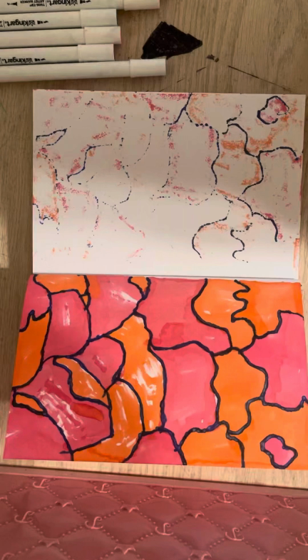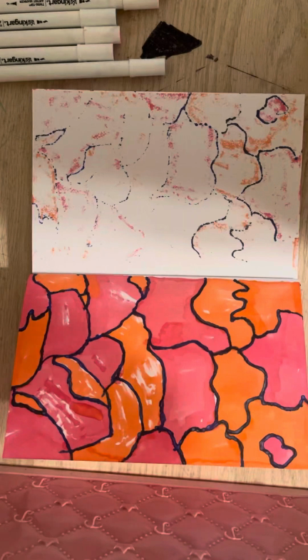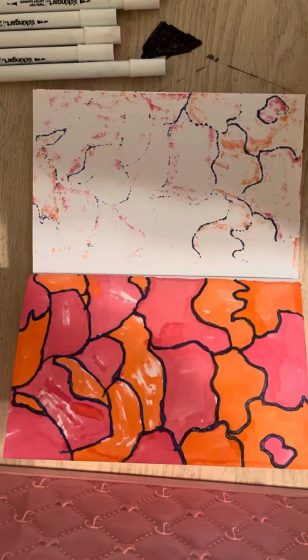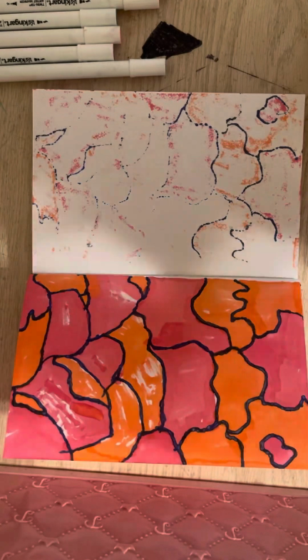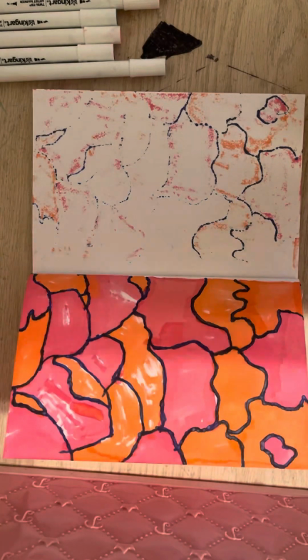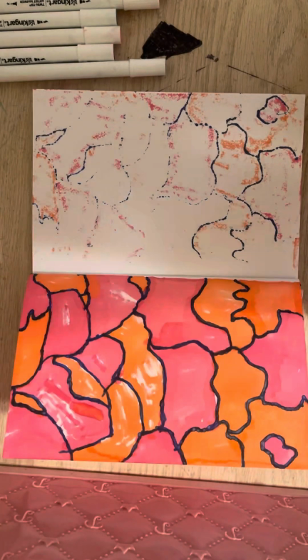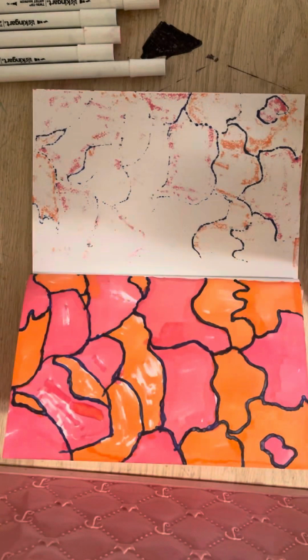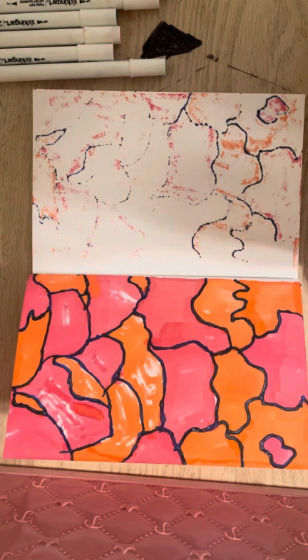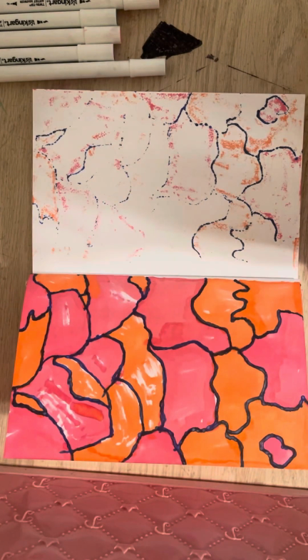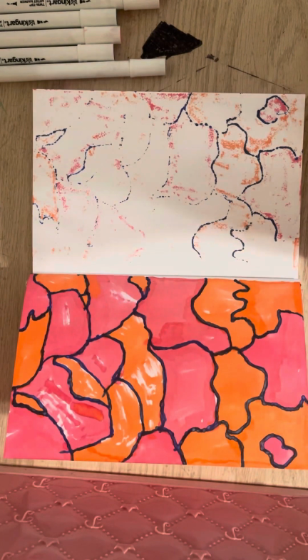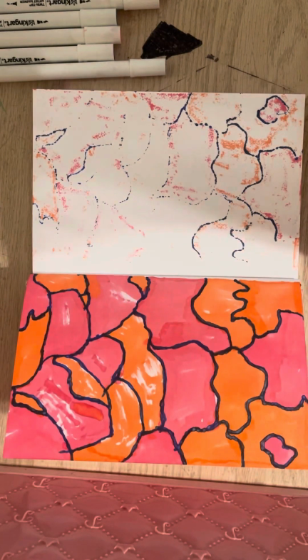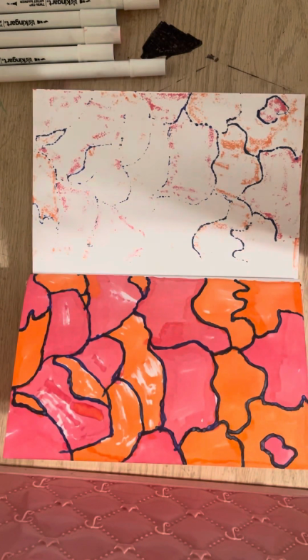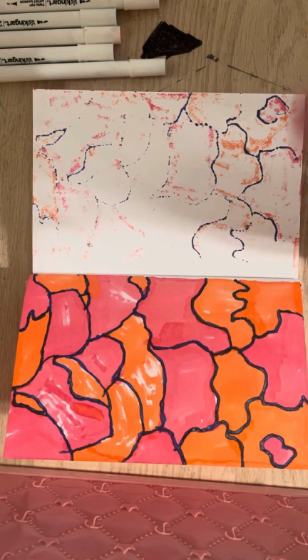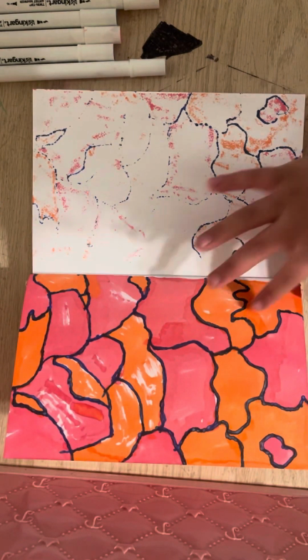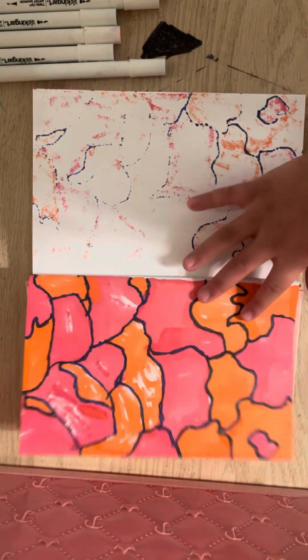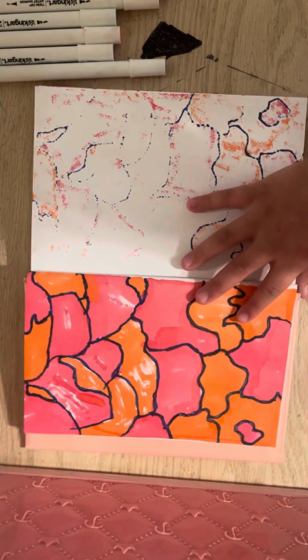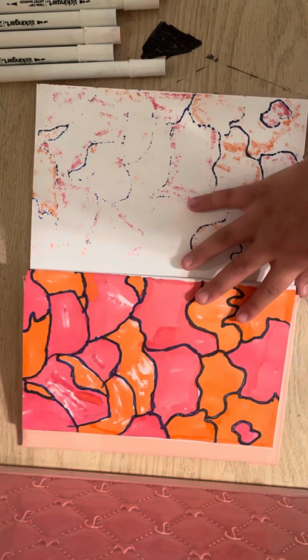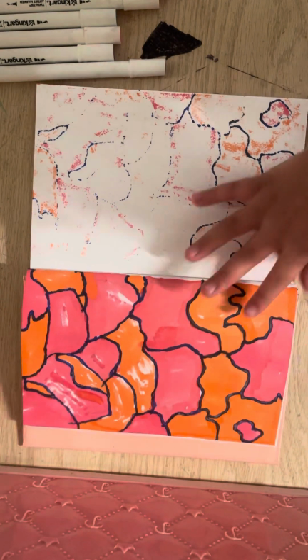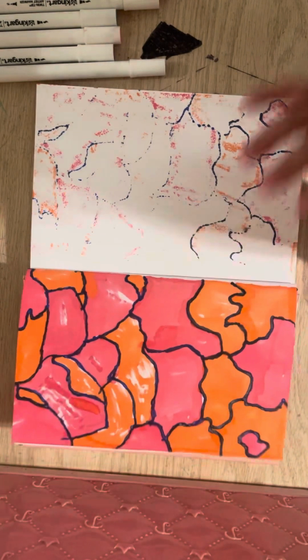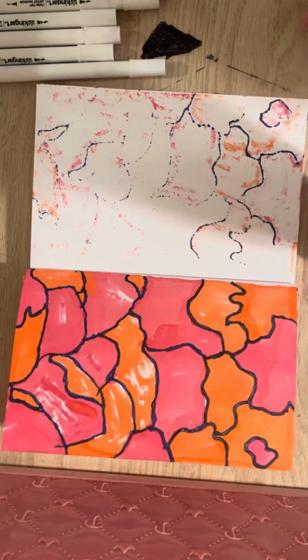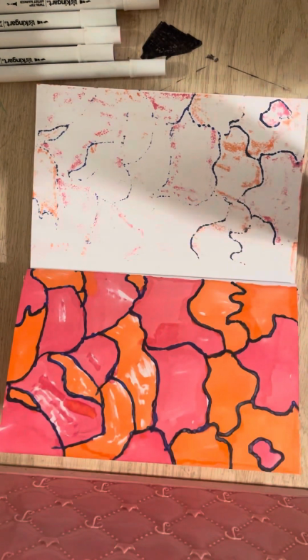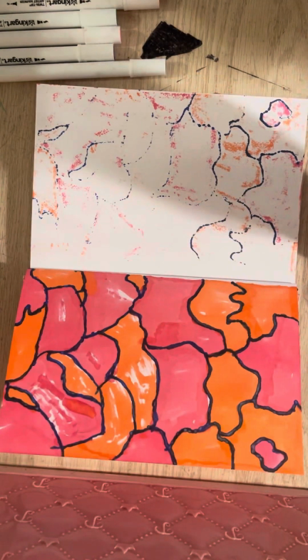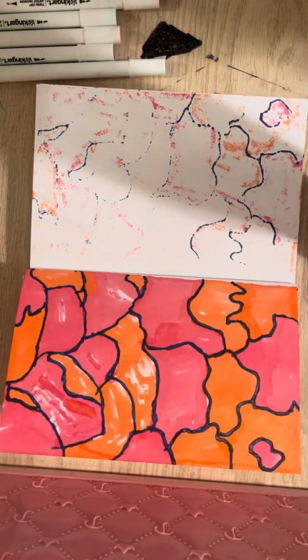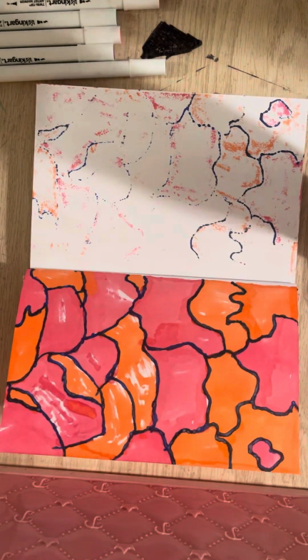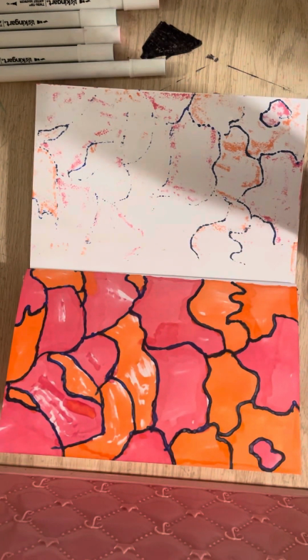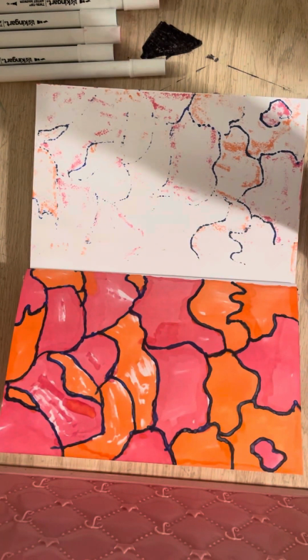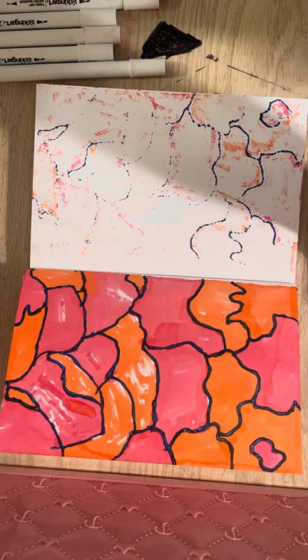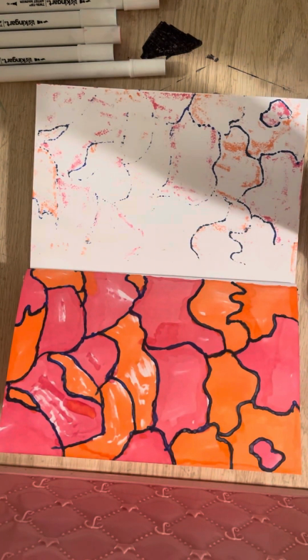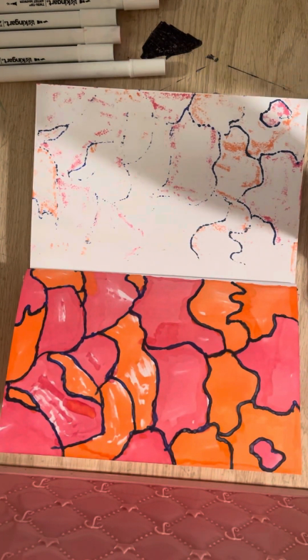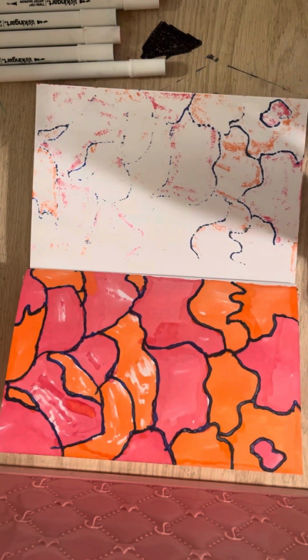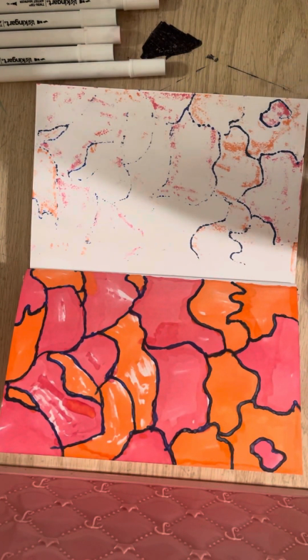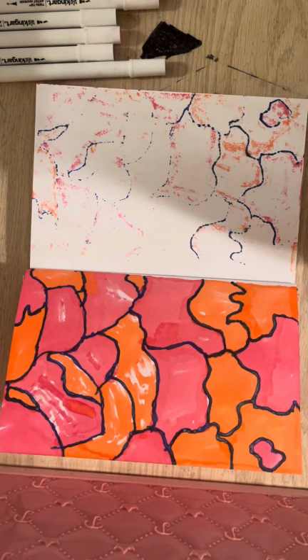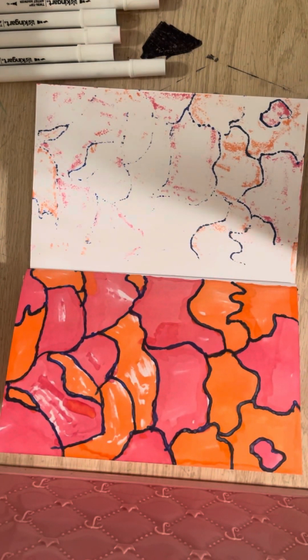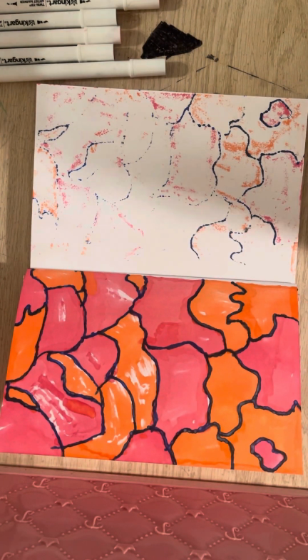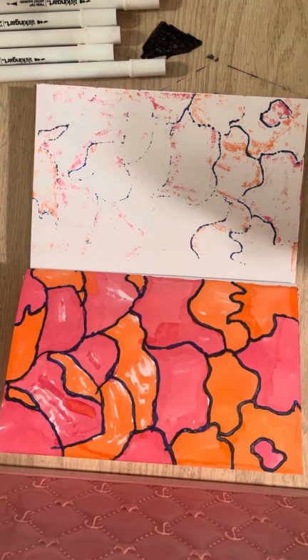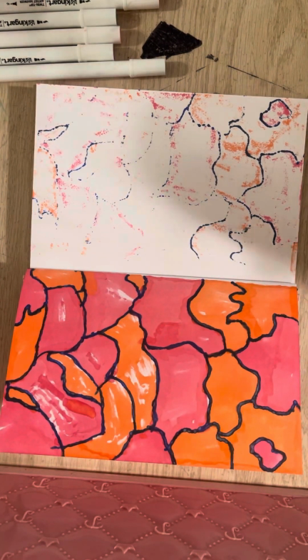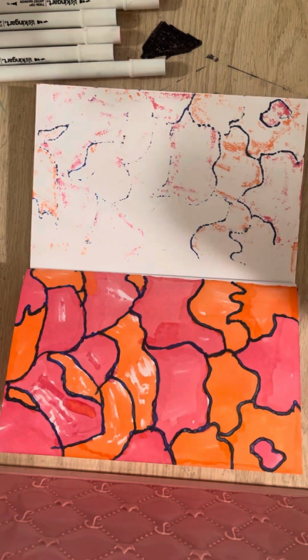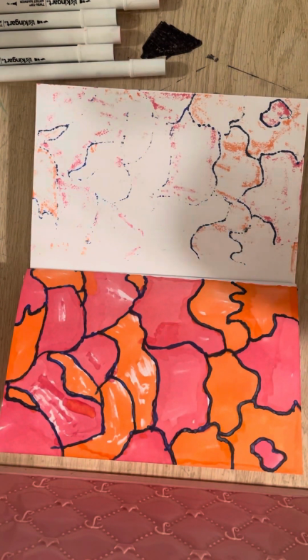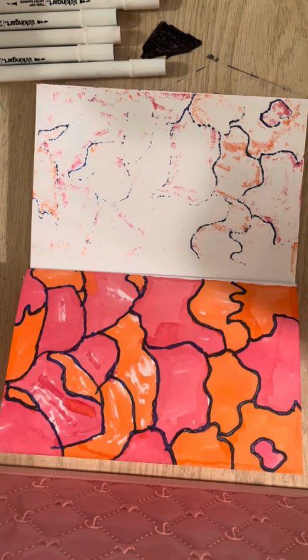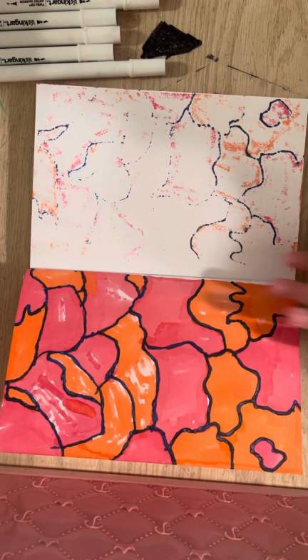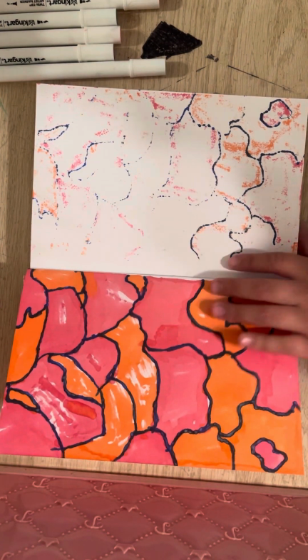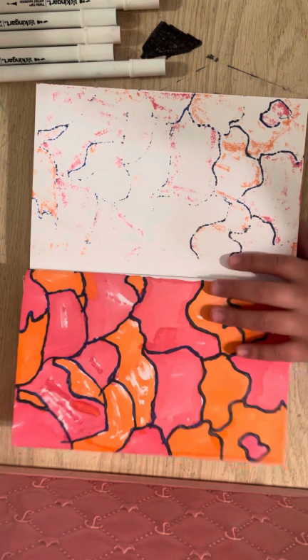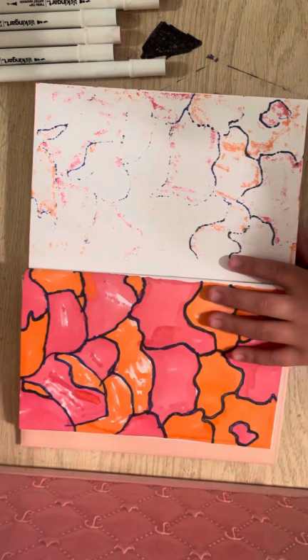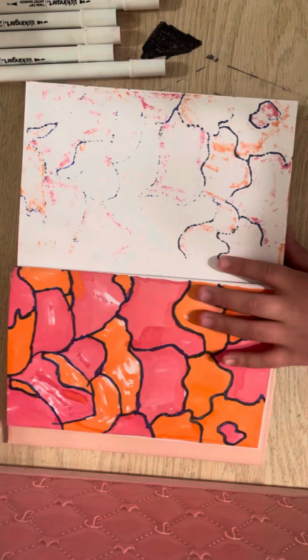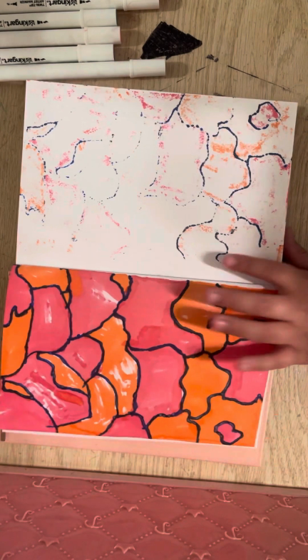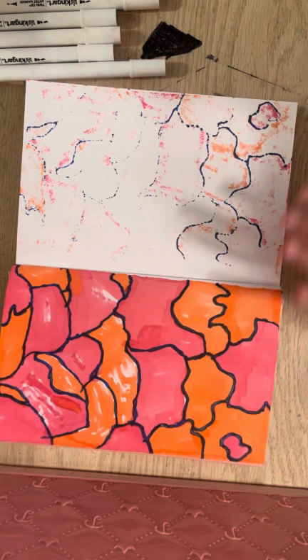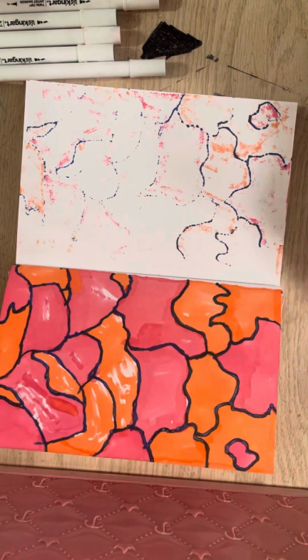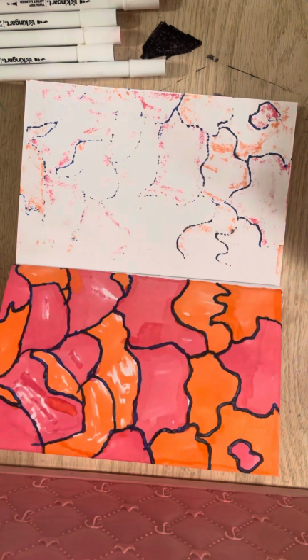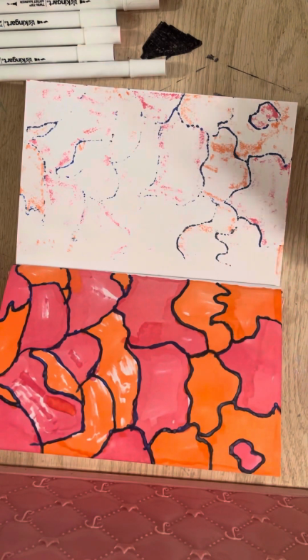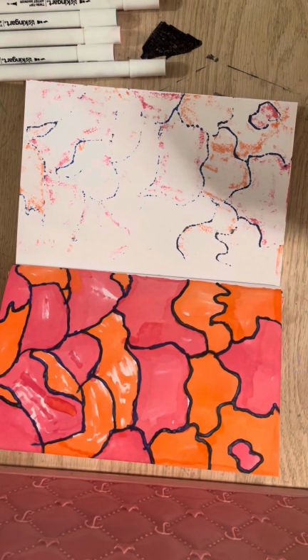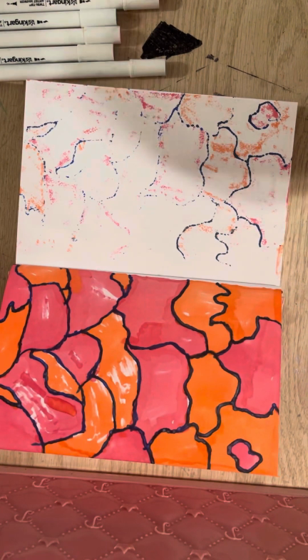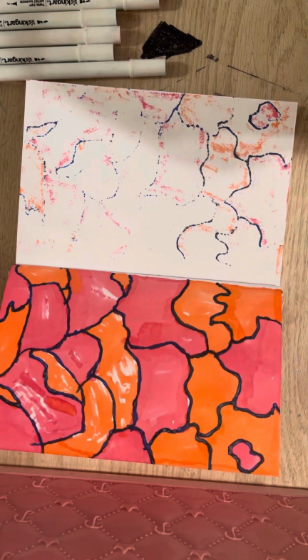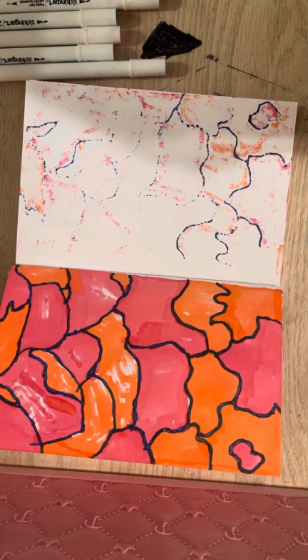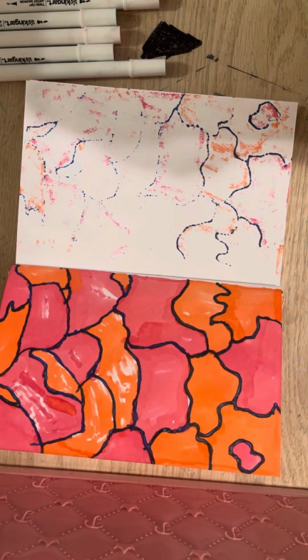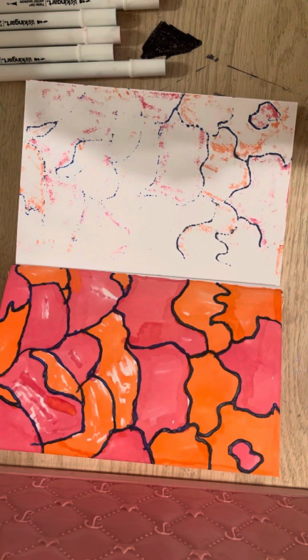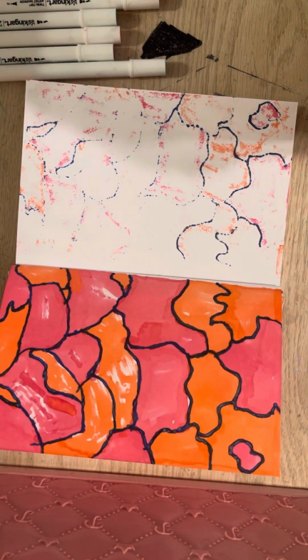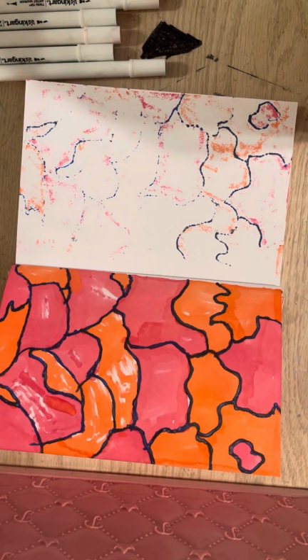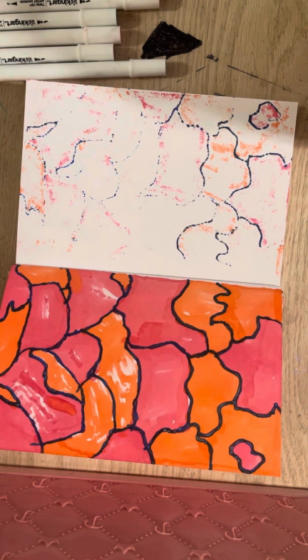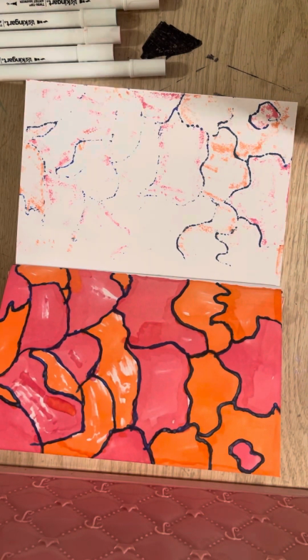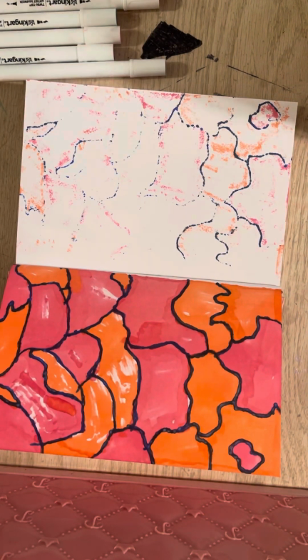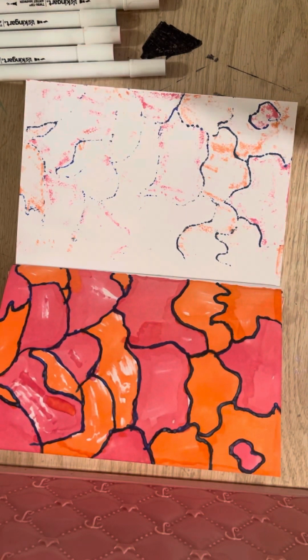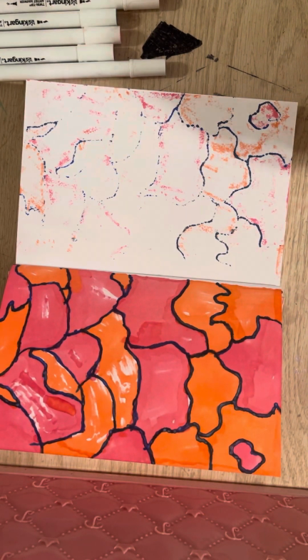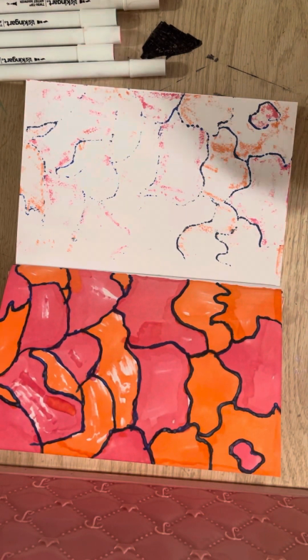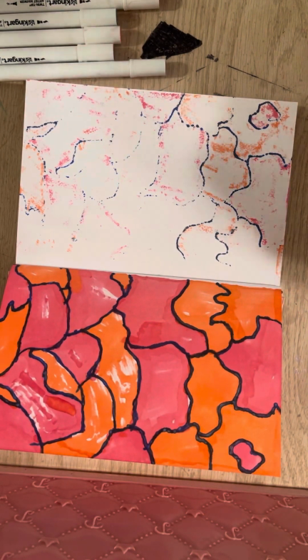Hey guys, welcome to another video. So today we are going to do free marker challenge part 24.